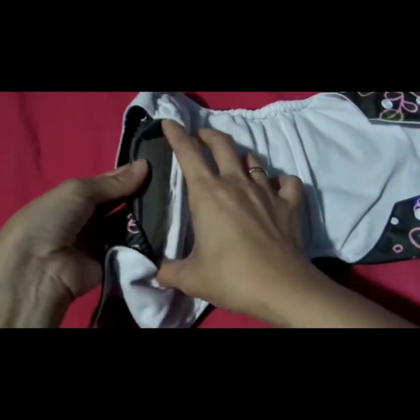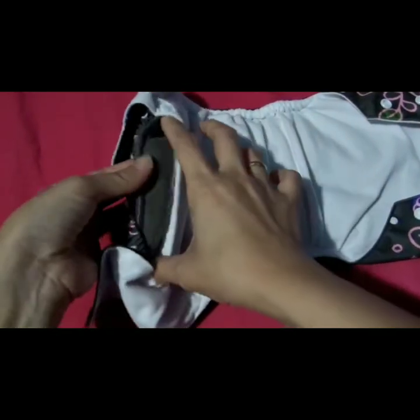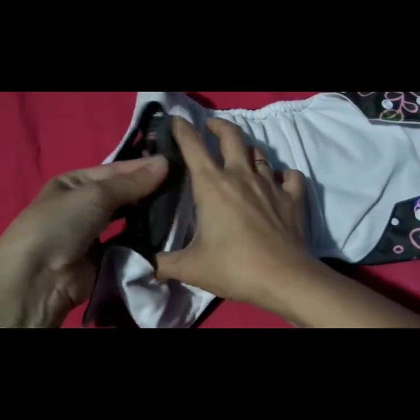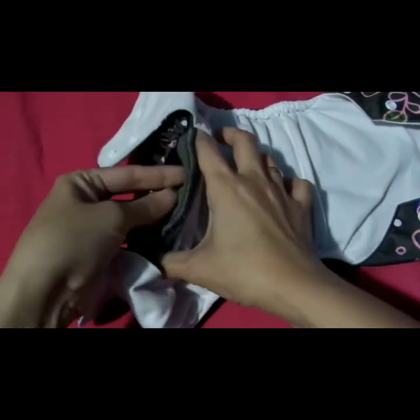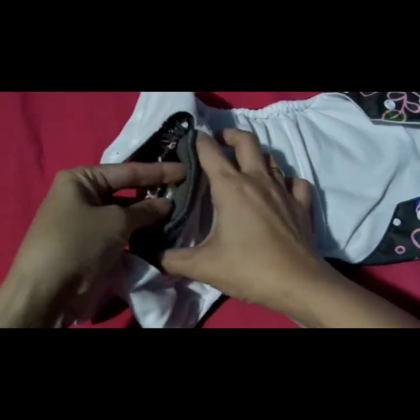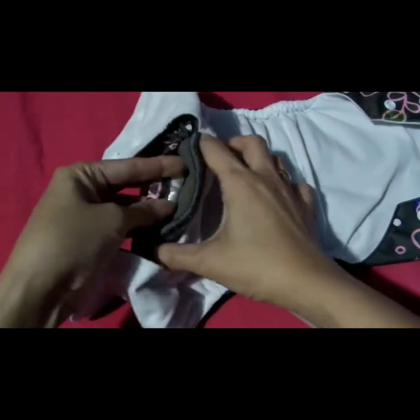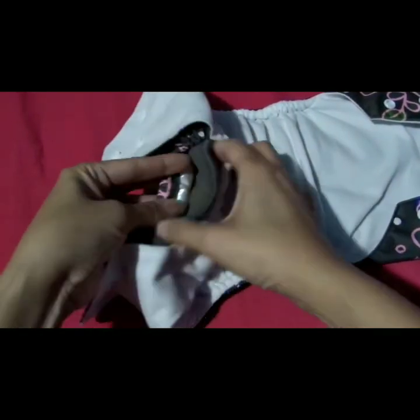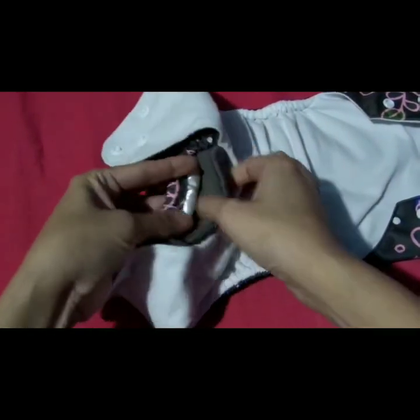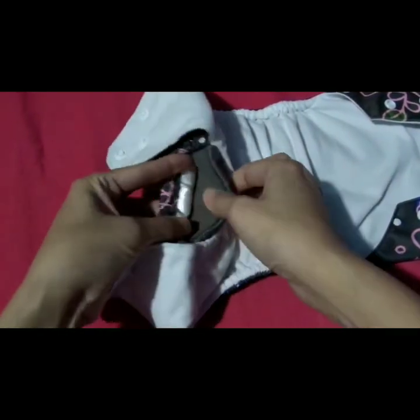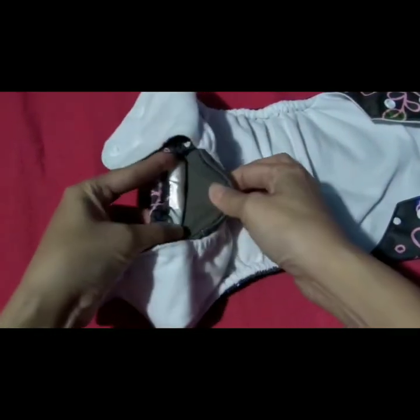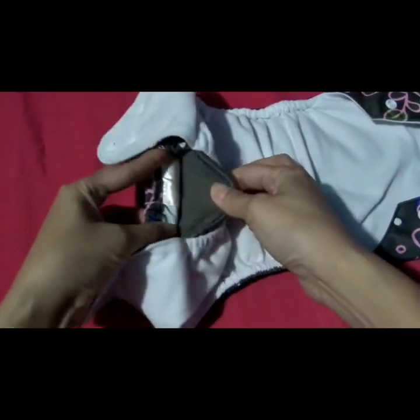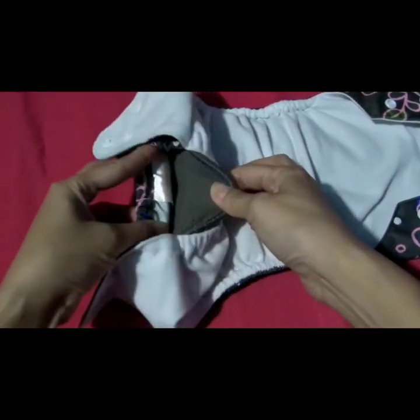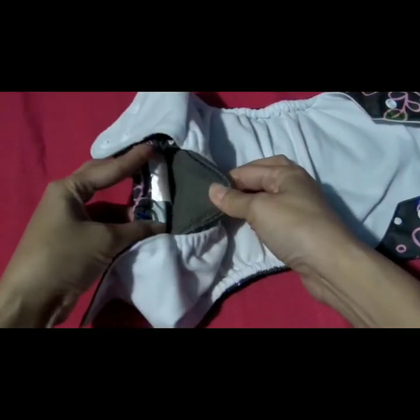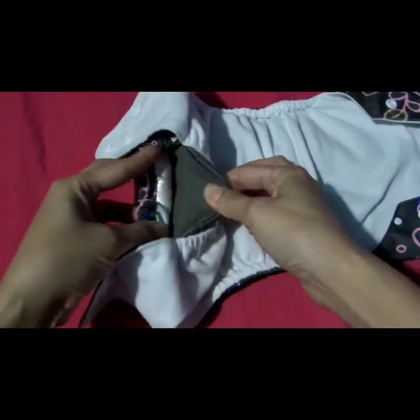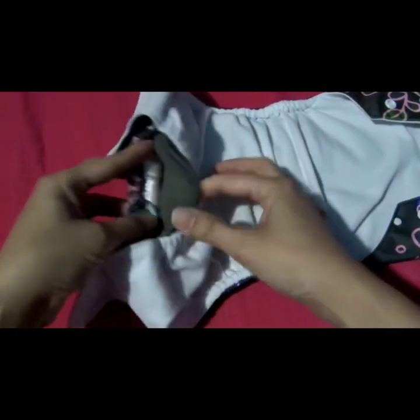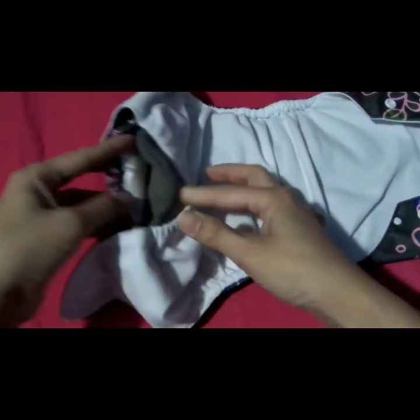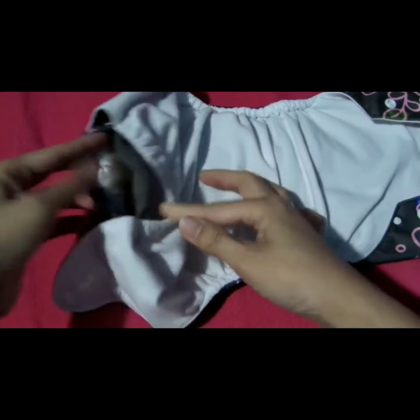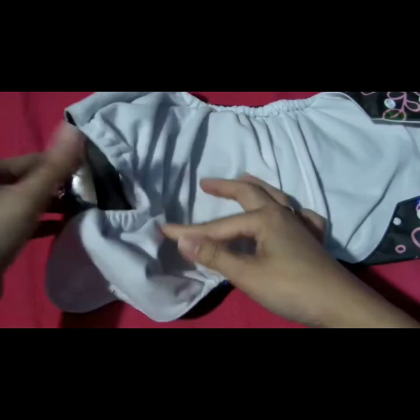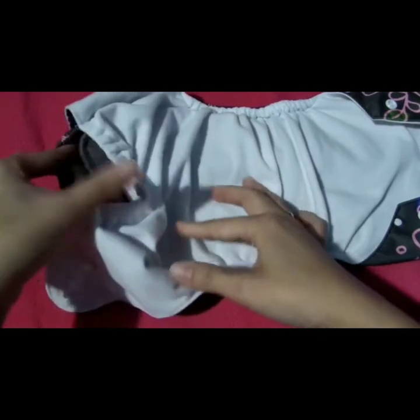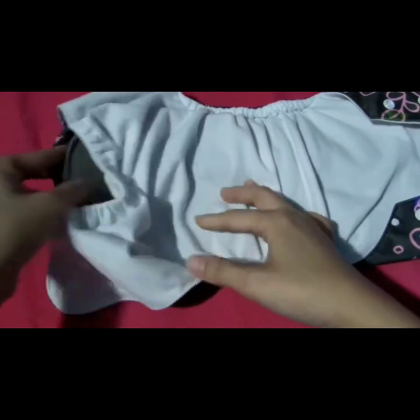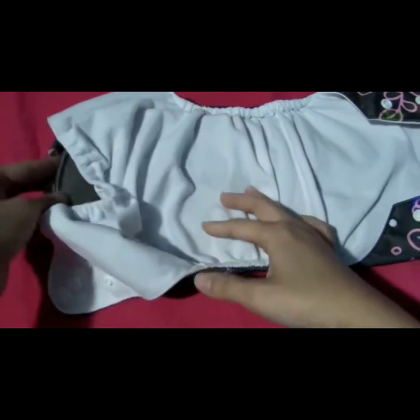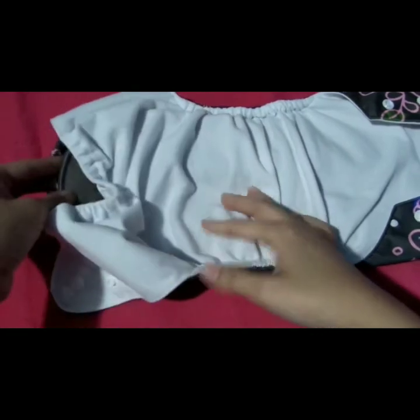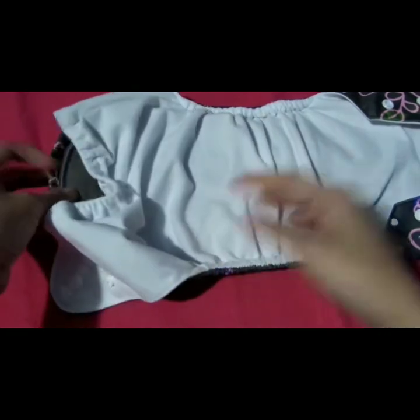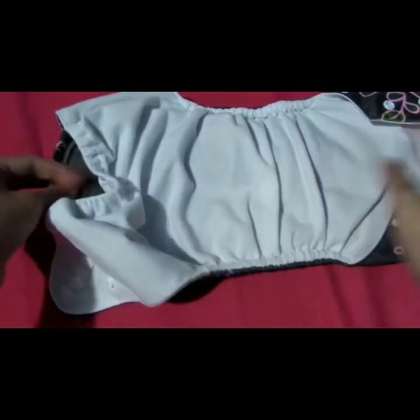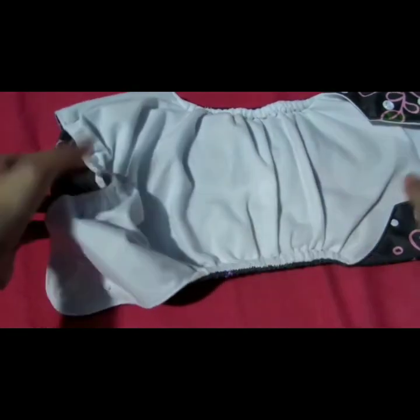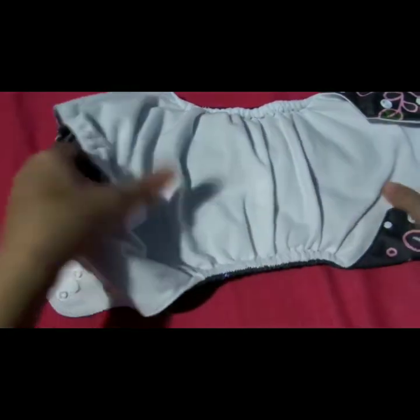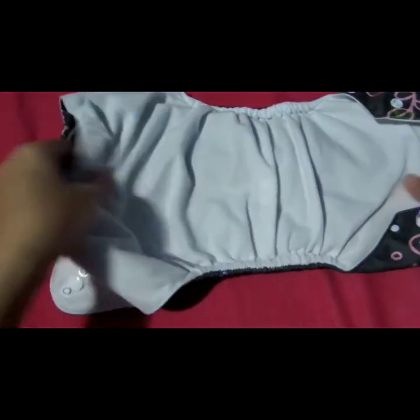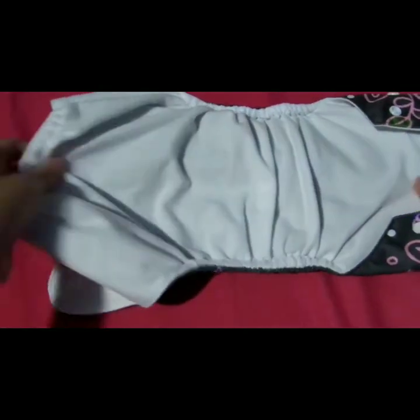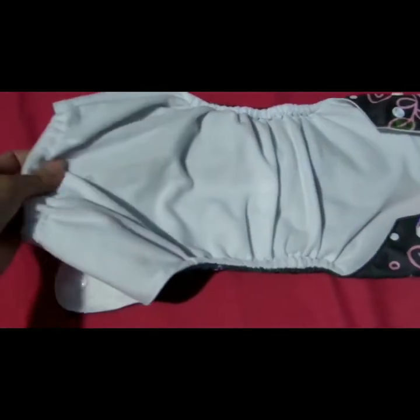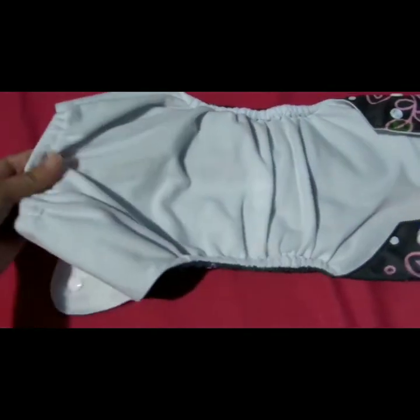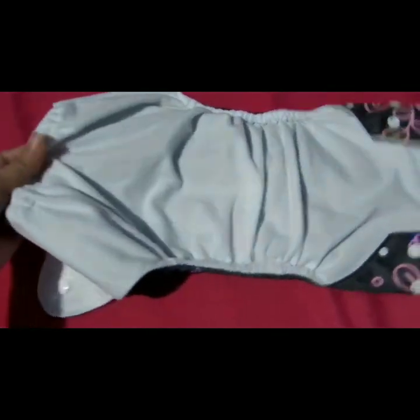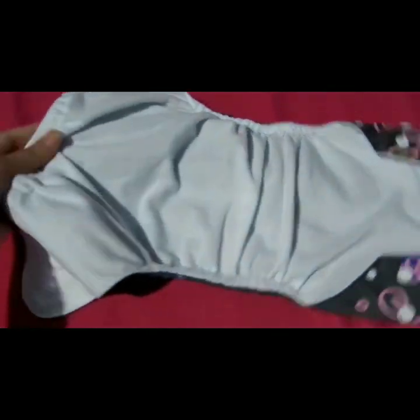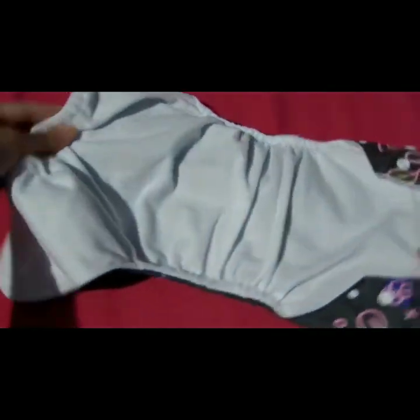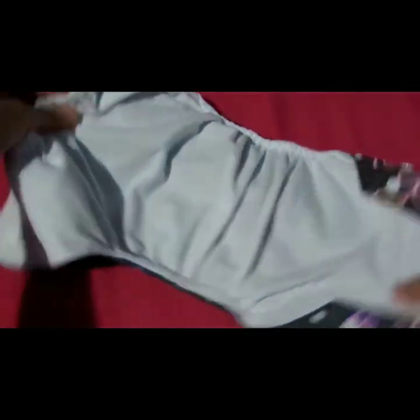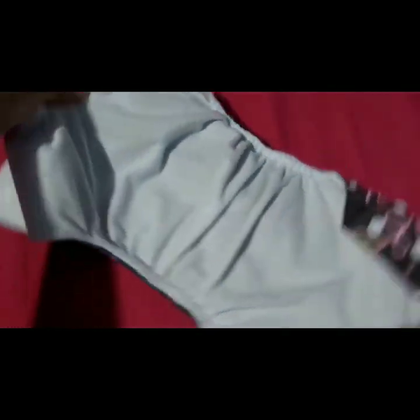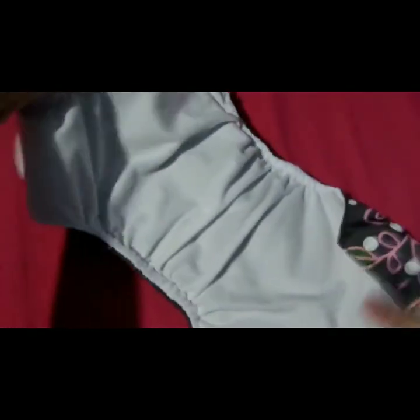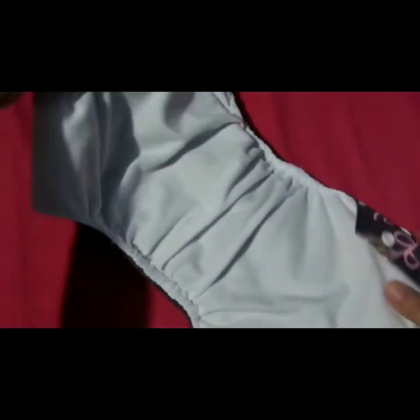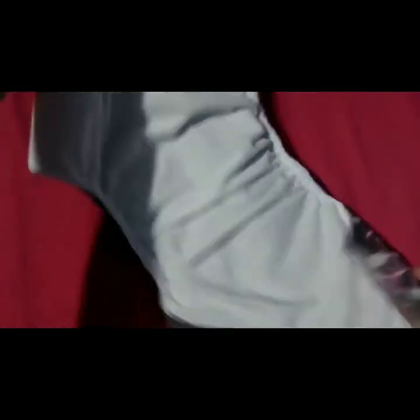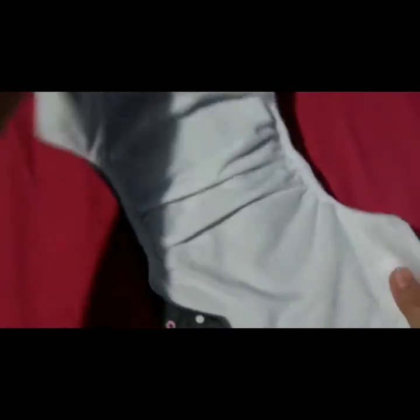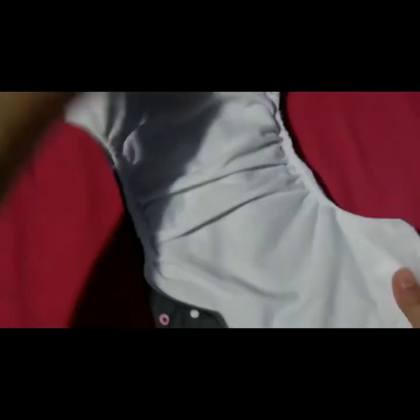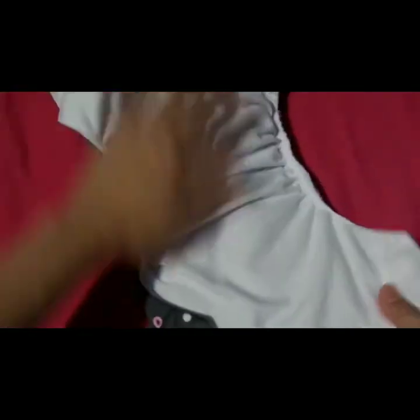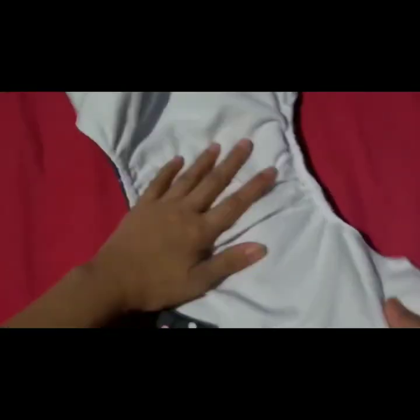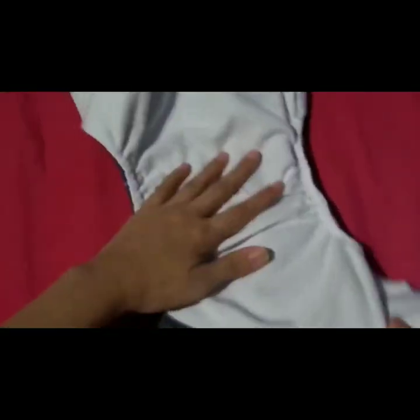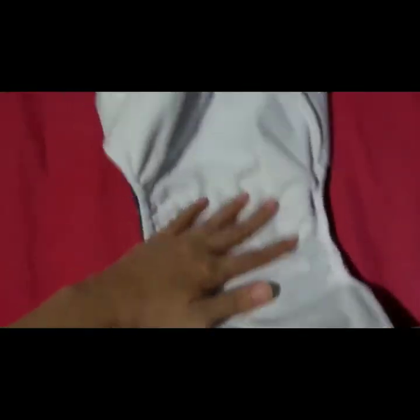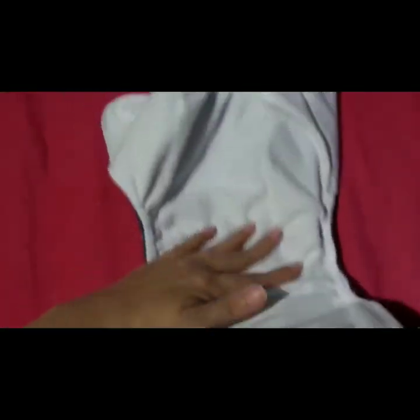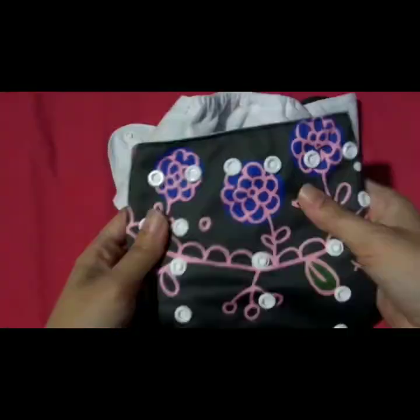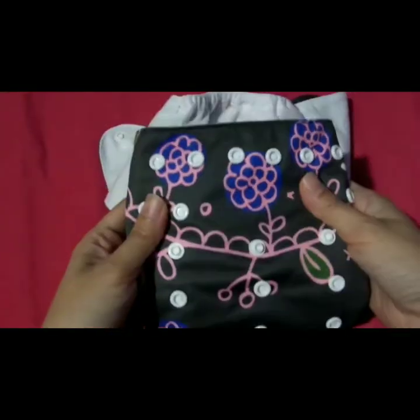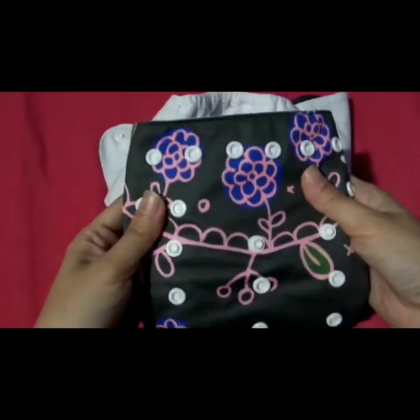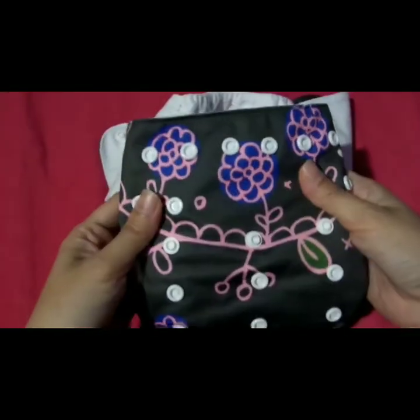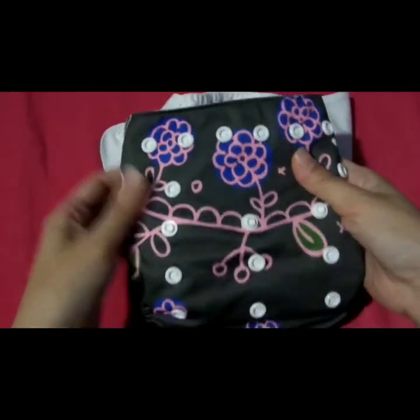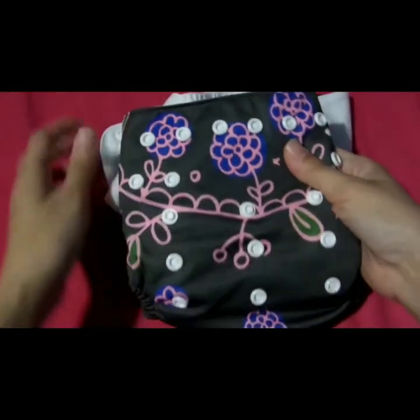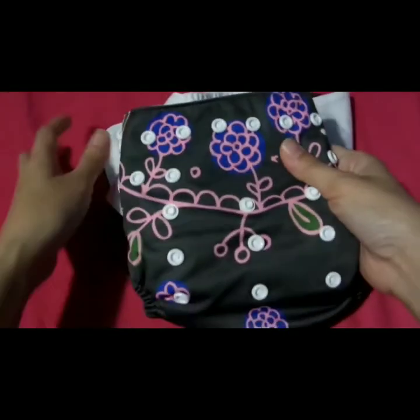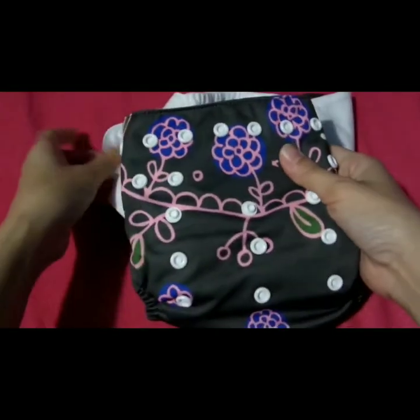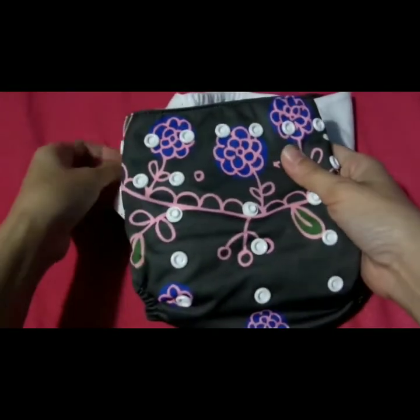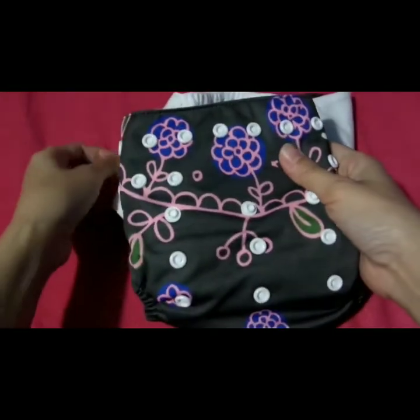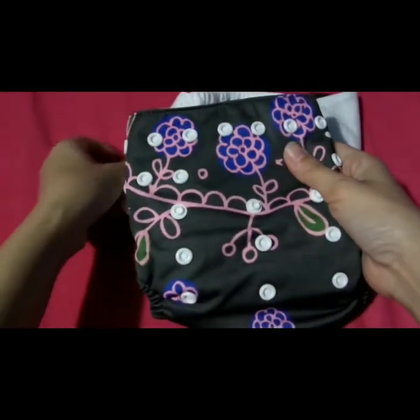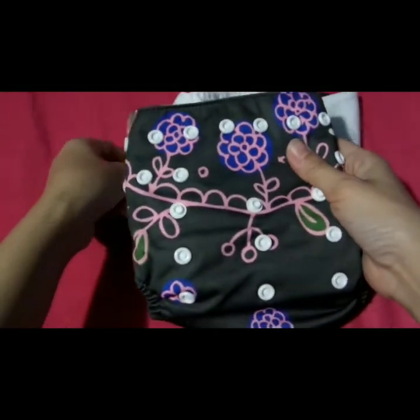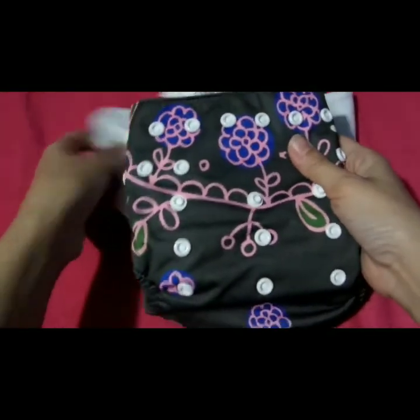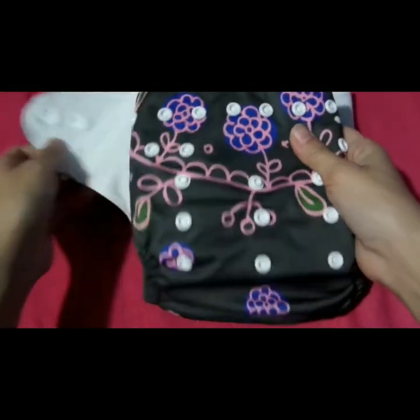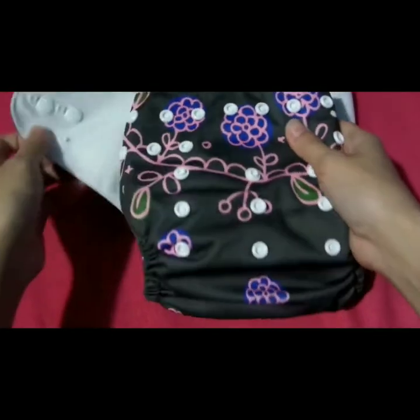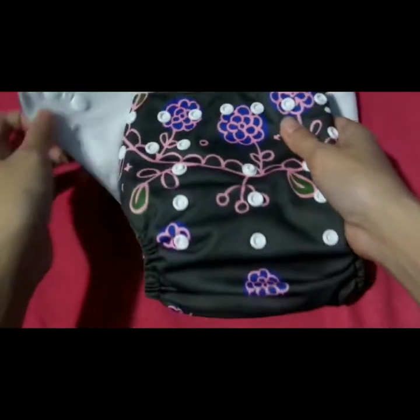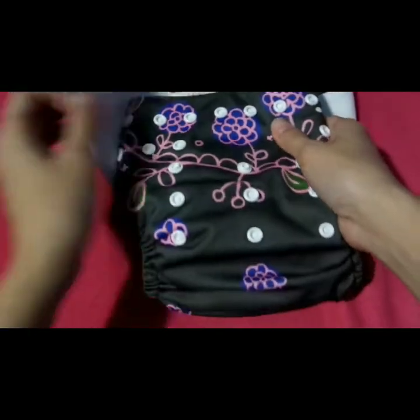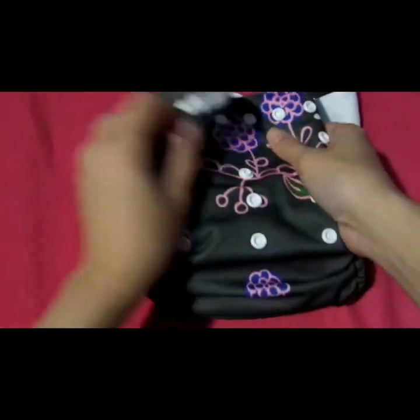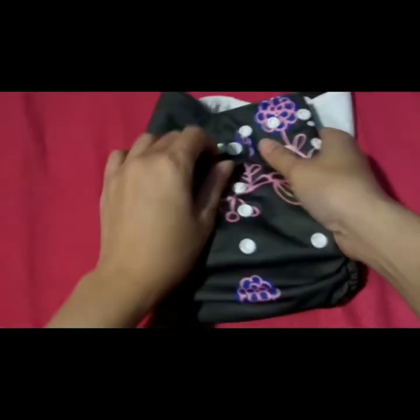Dito nyo ipapasok ang insert, gaya nito. At pagkatapos gamitin ni baby, pwede na siyang palitan lahat.